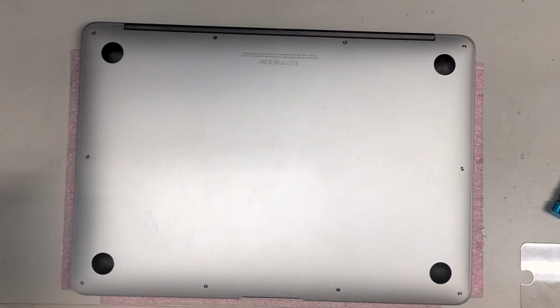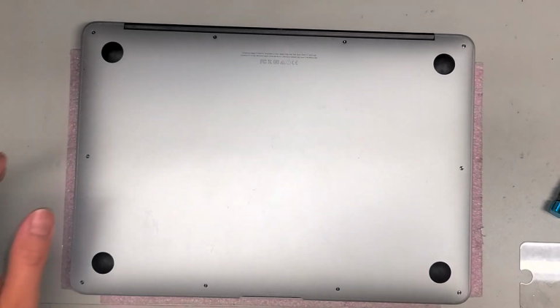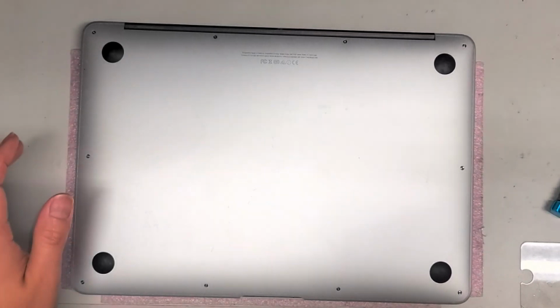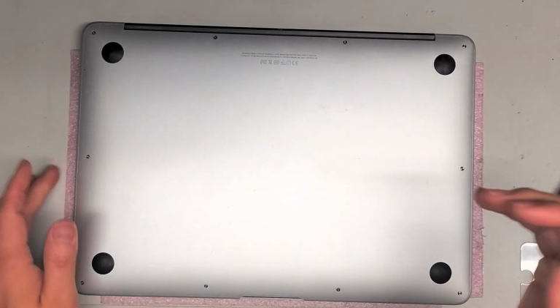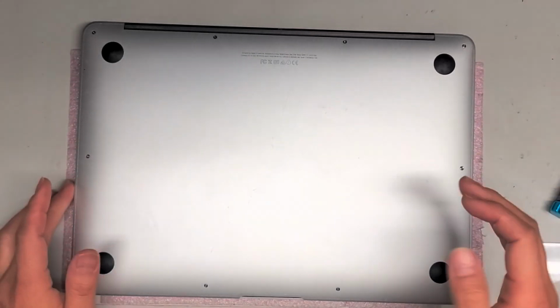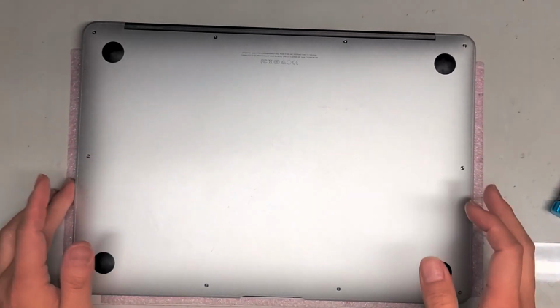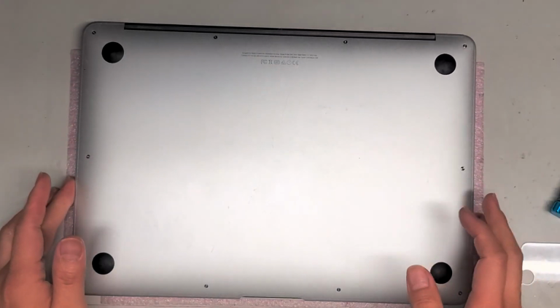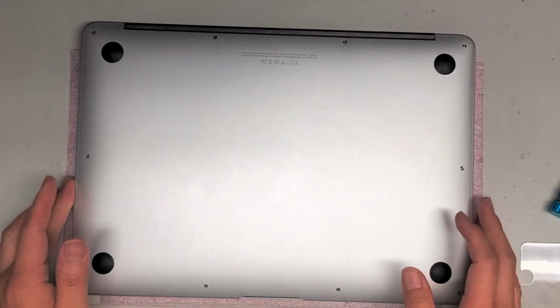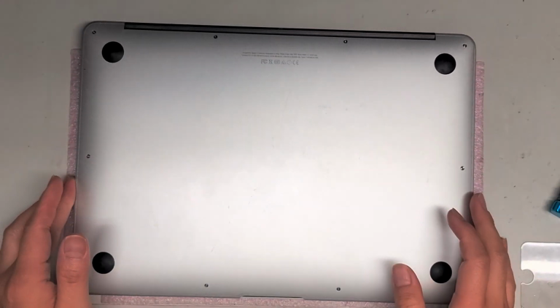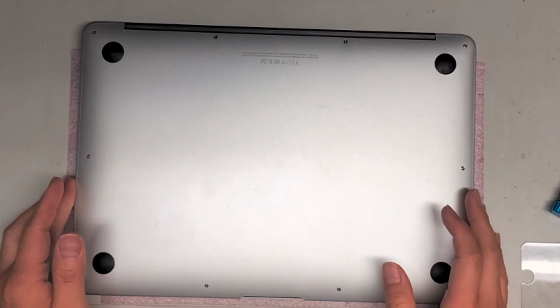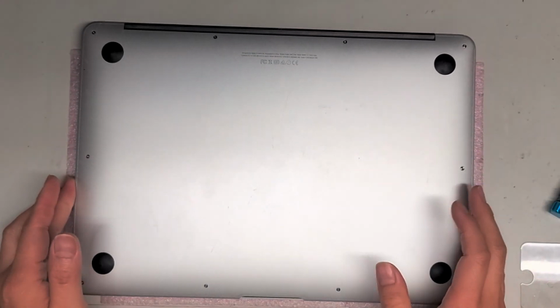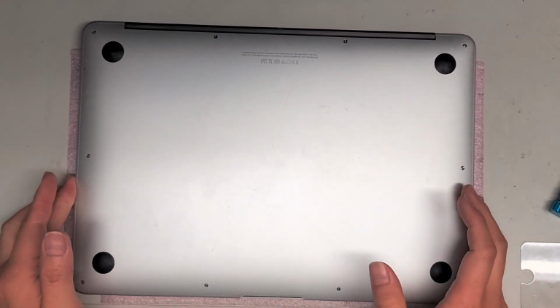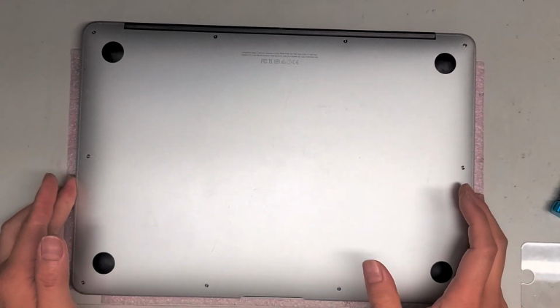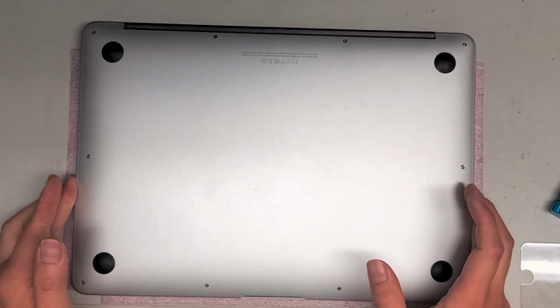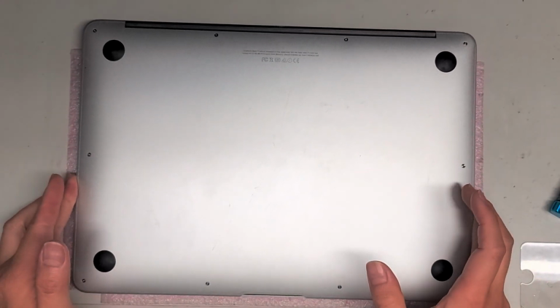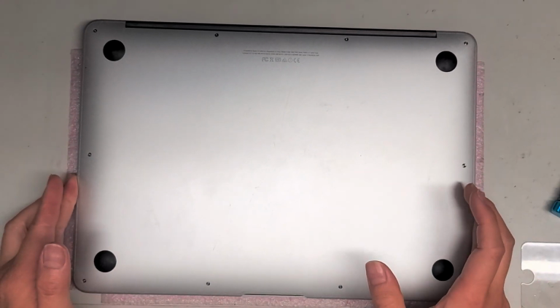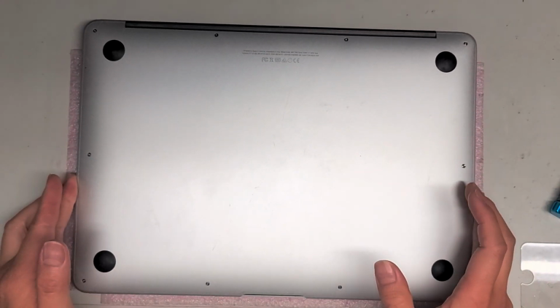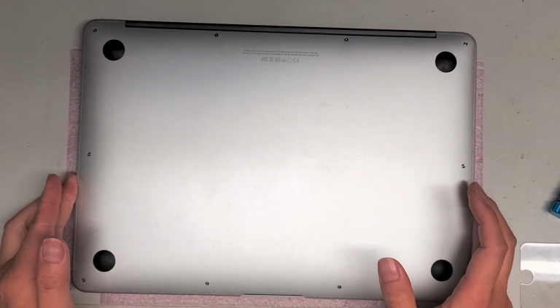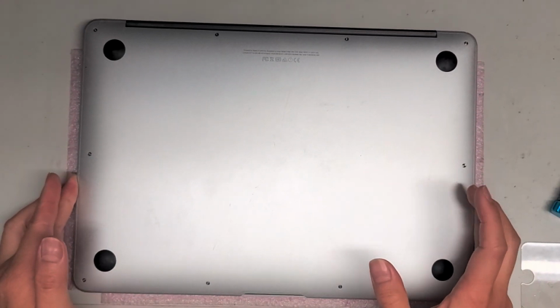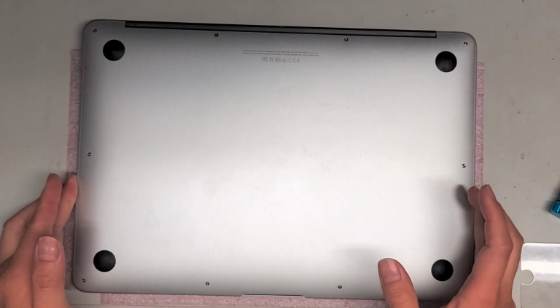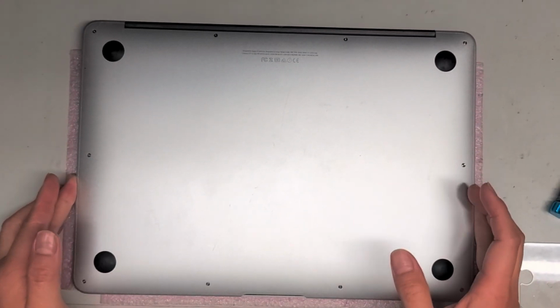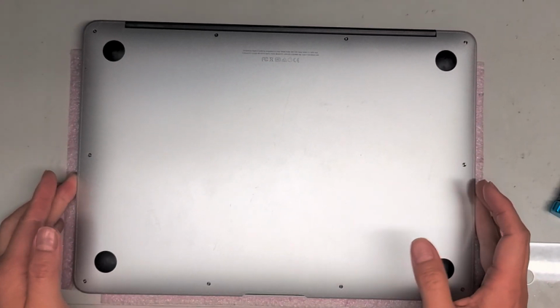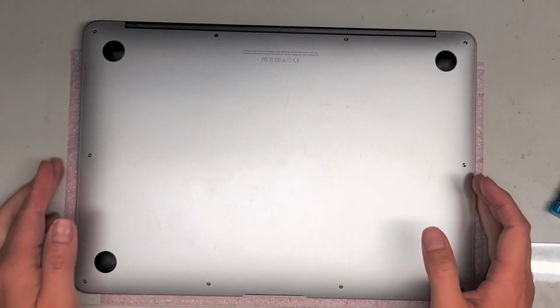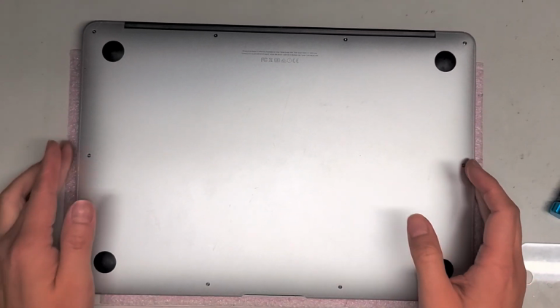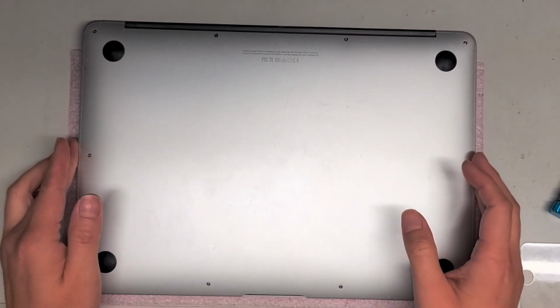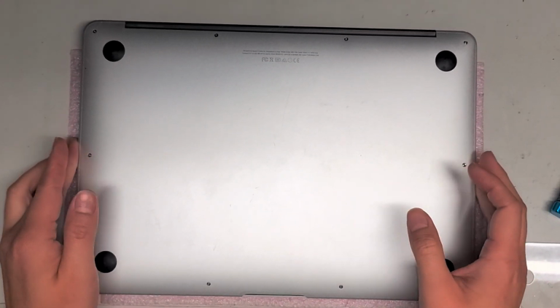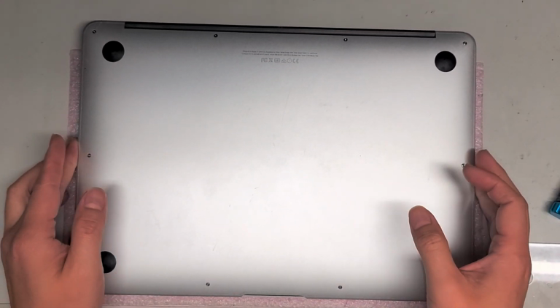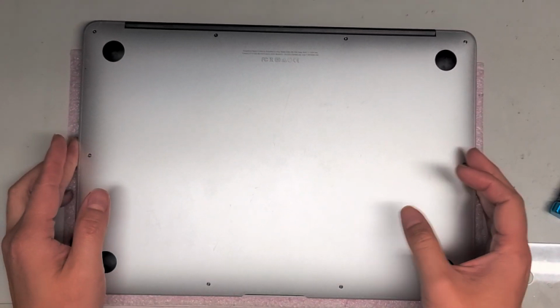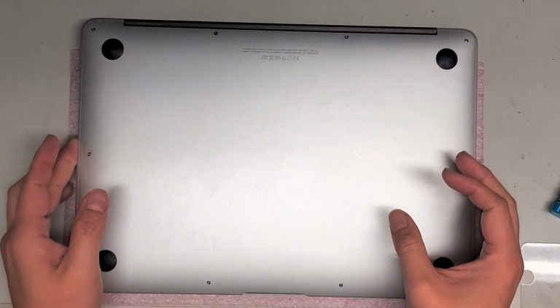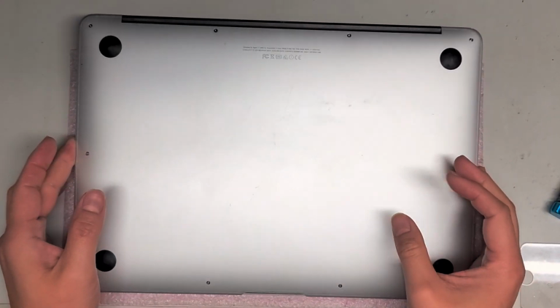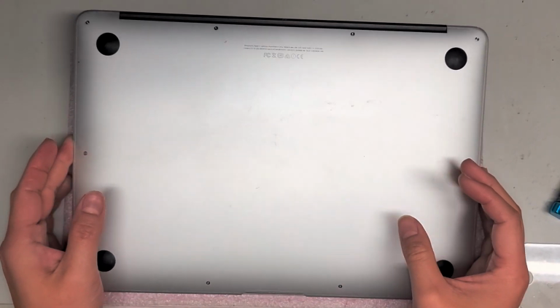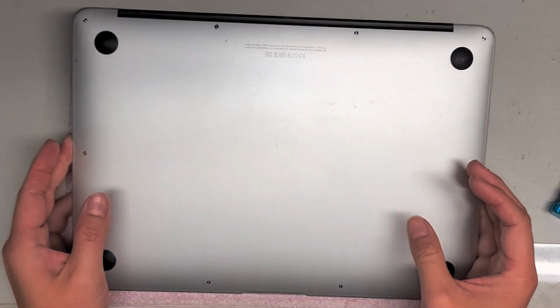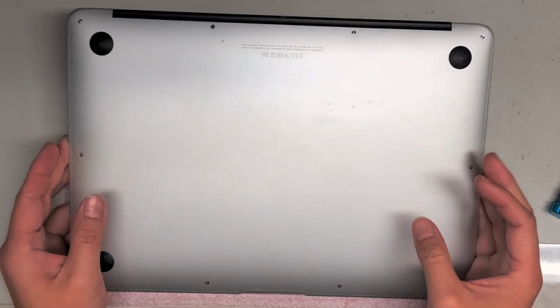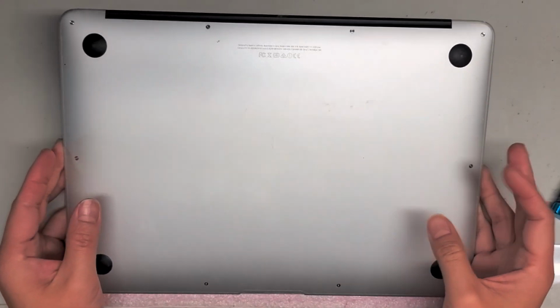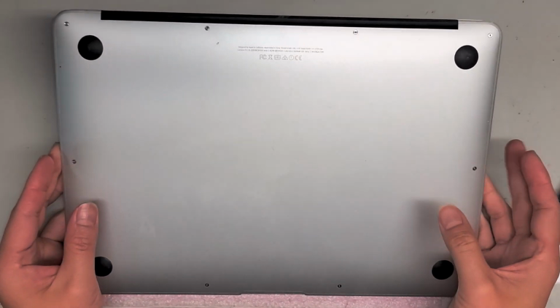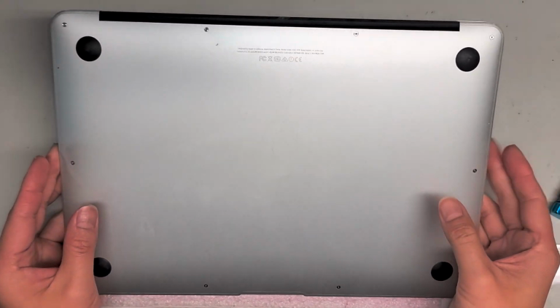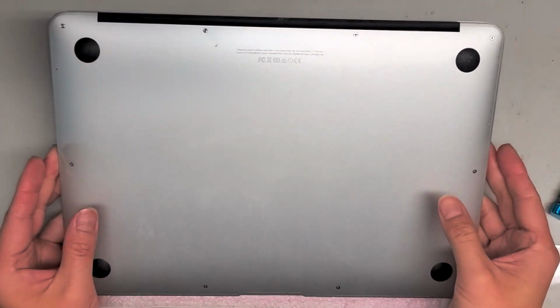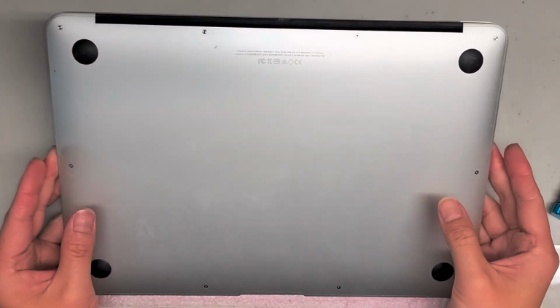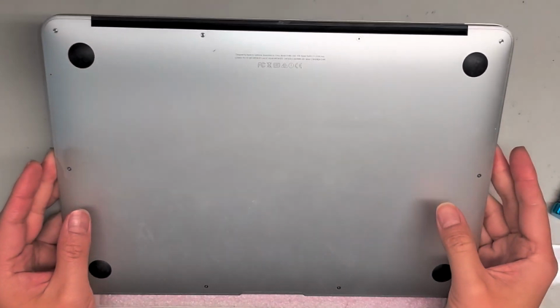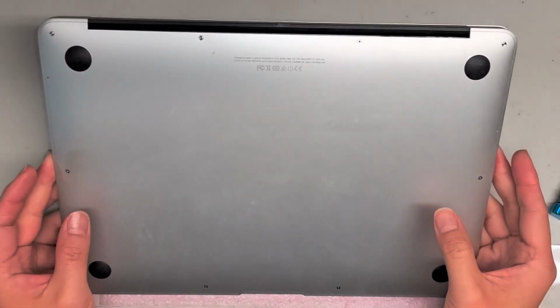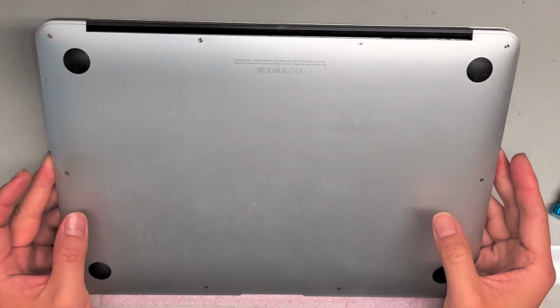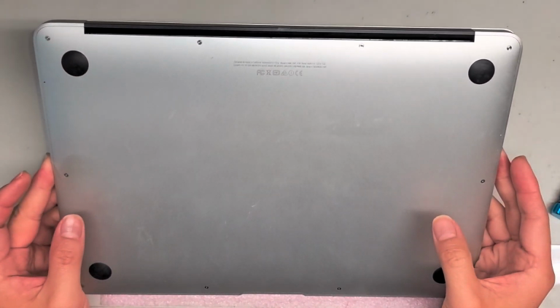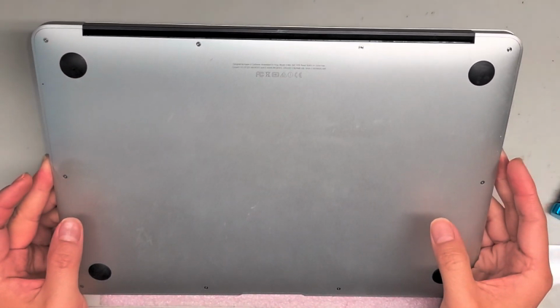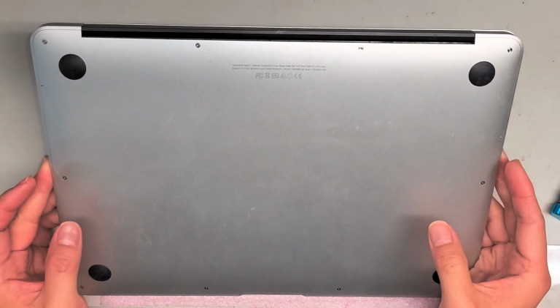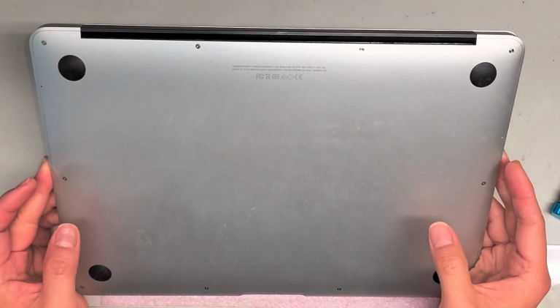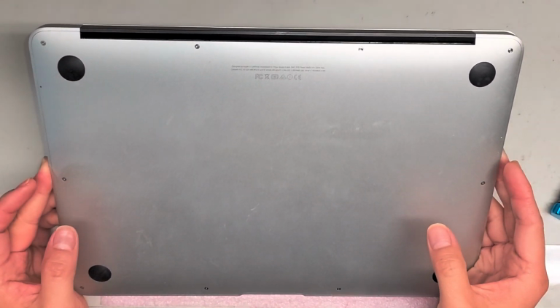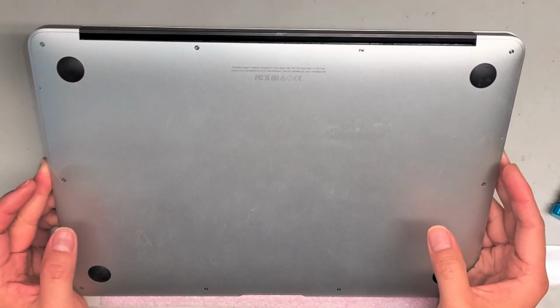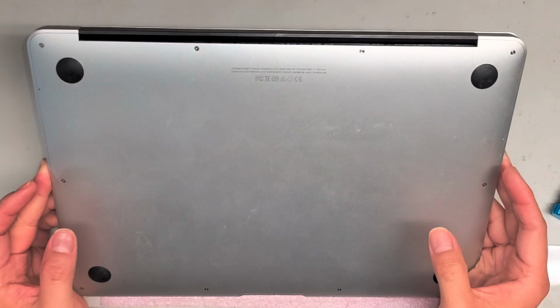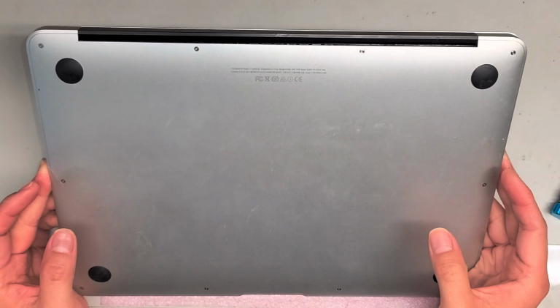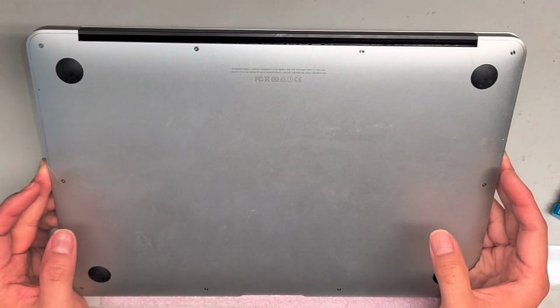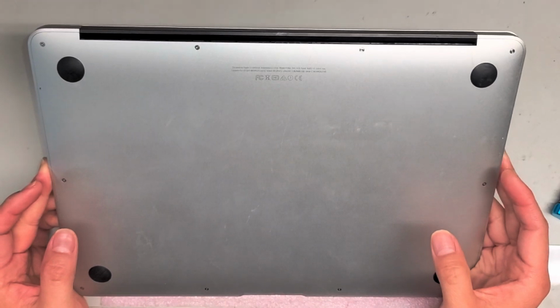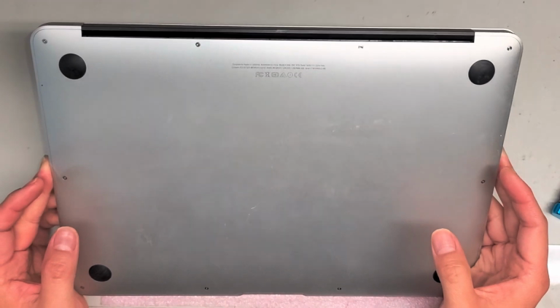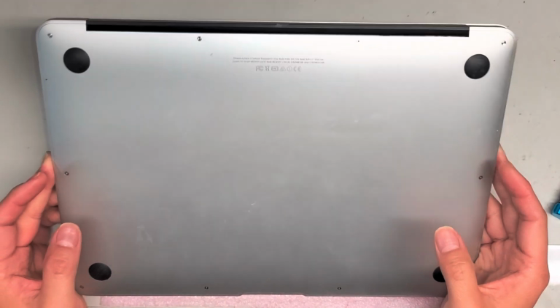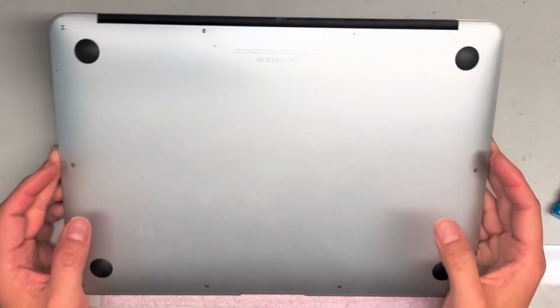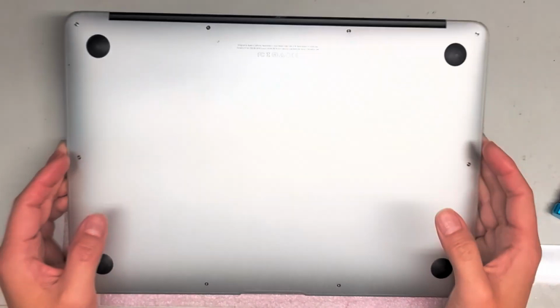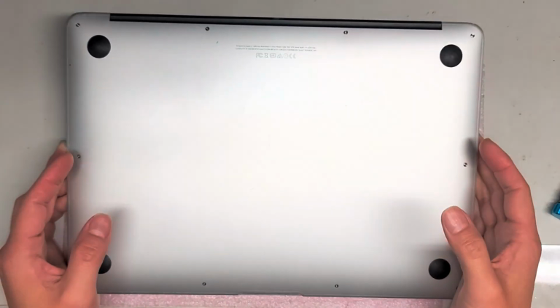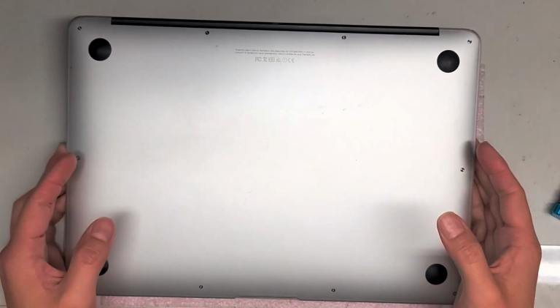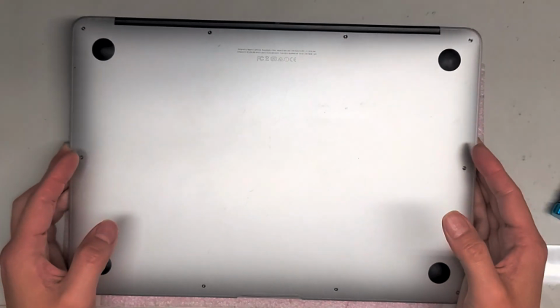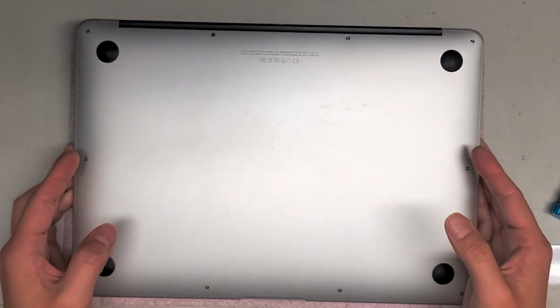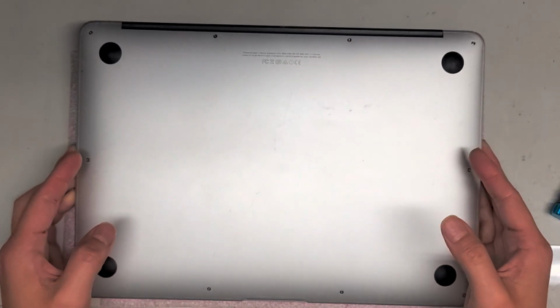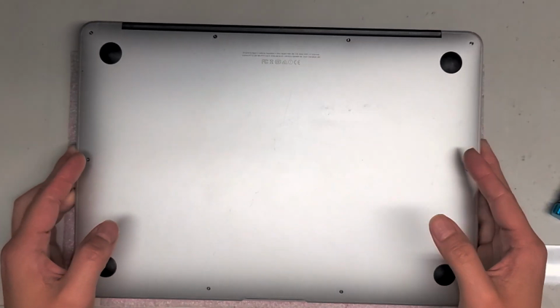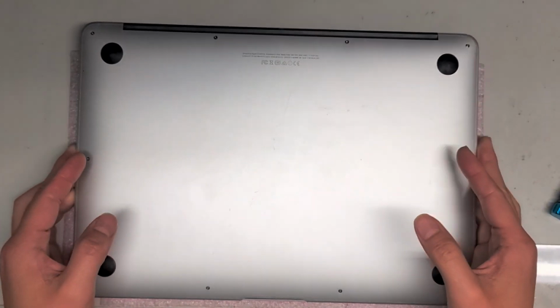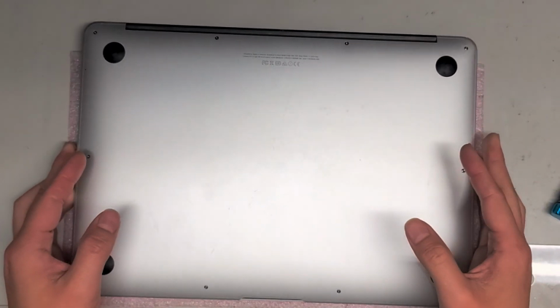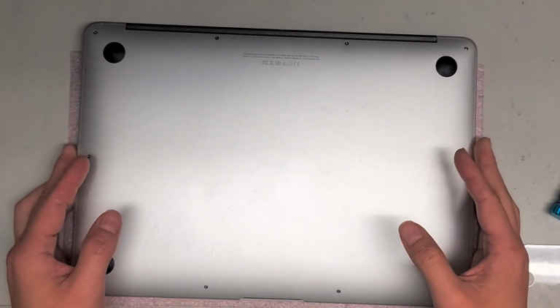I'm going to open up and disassemble this 13-inch MacBook Air, model A1466, 2017.